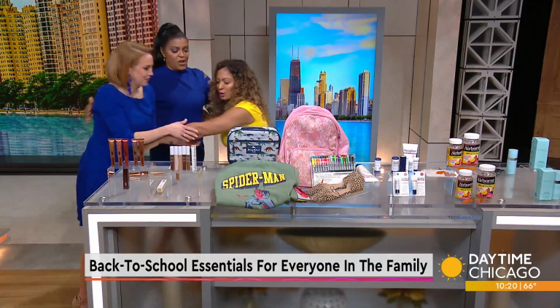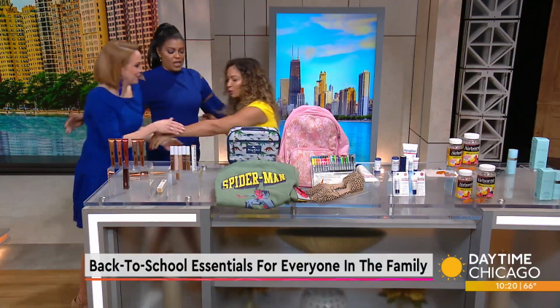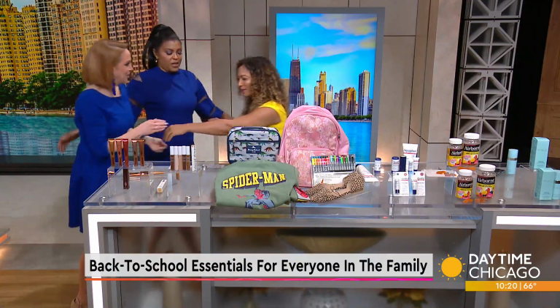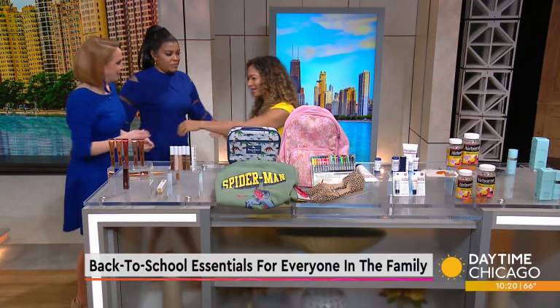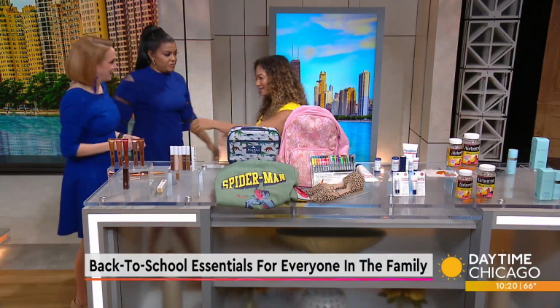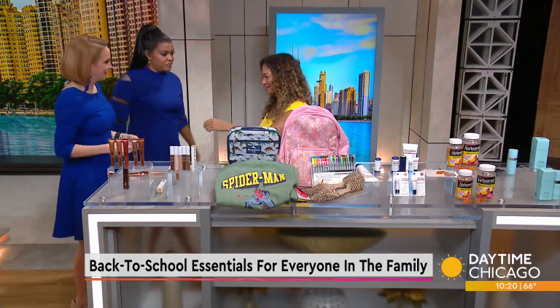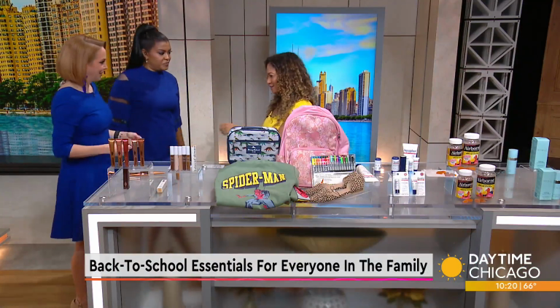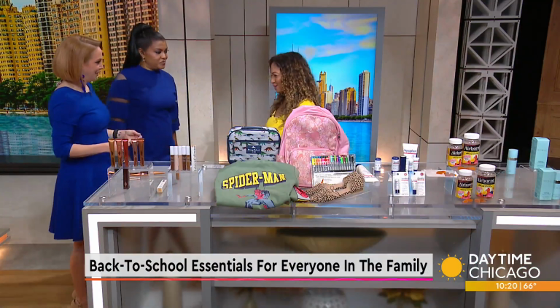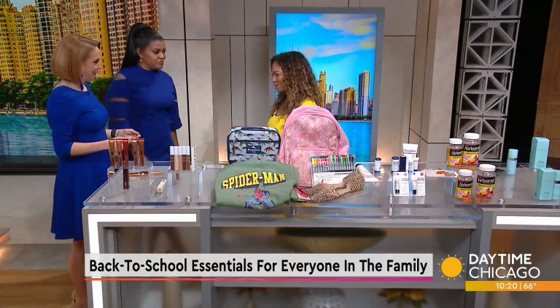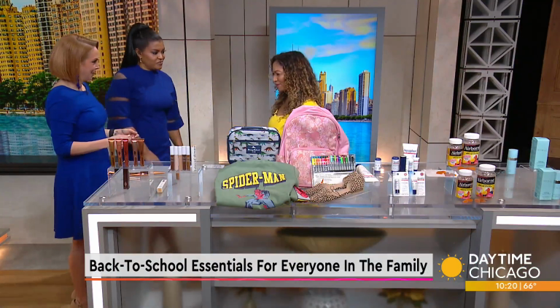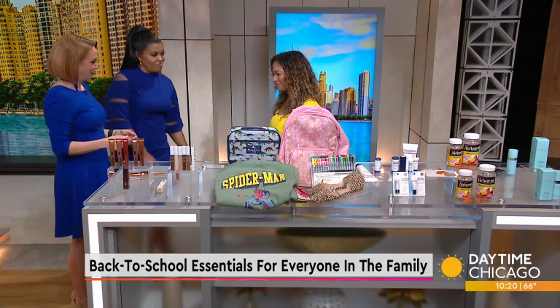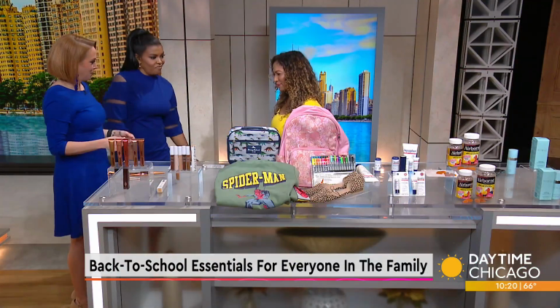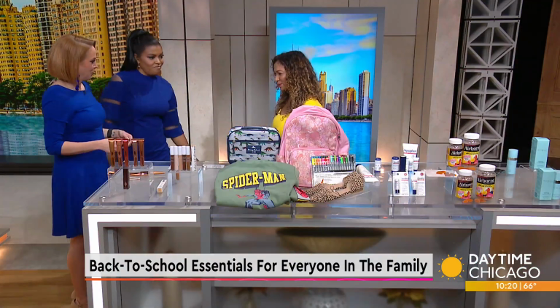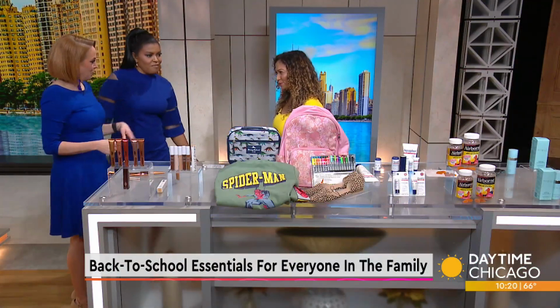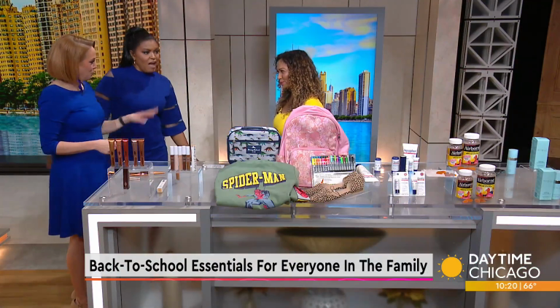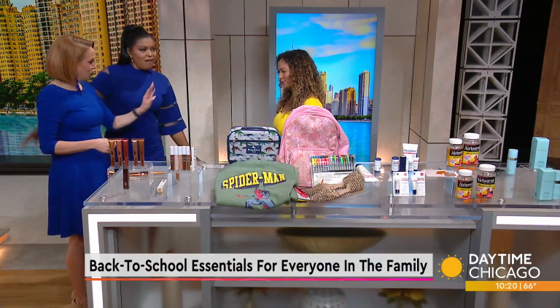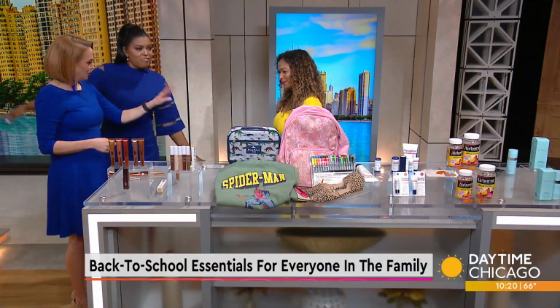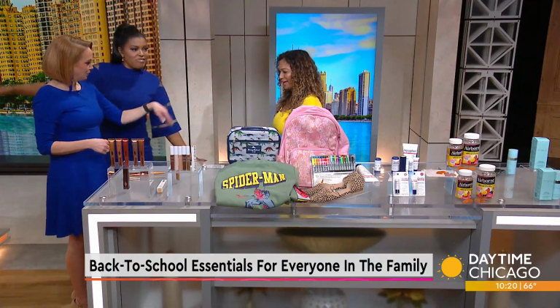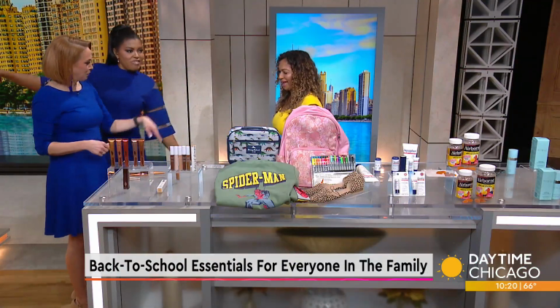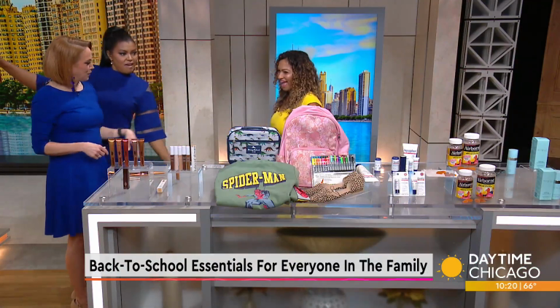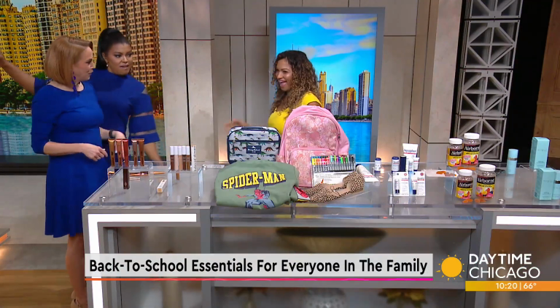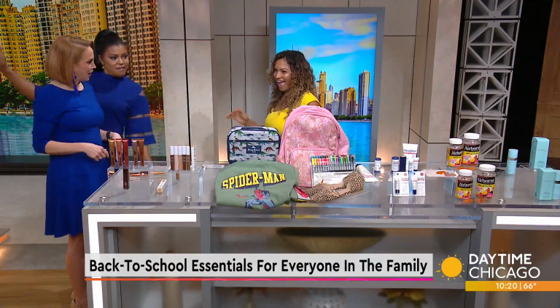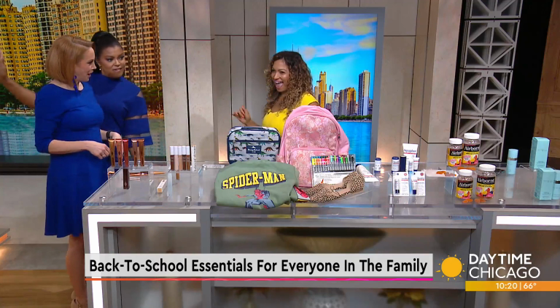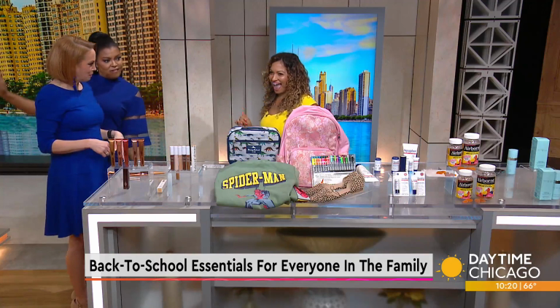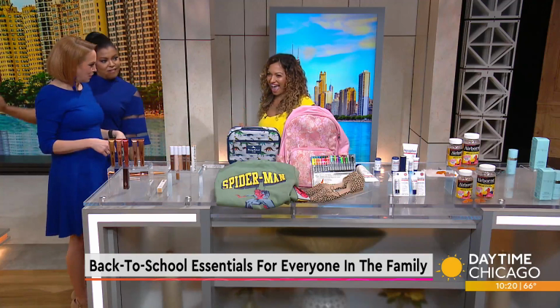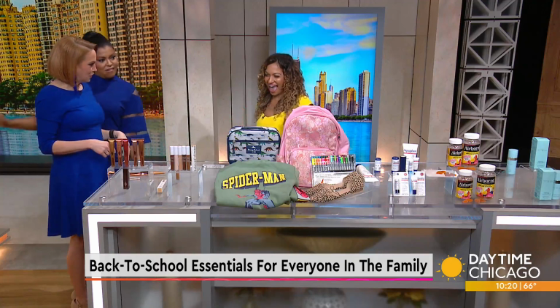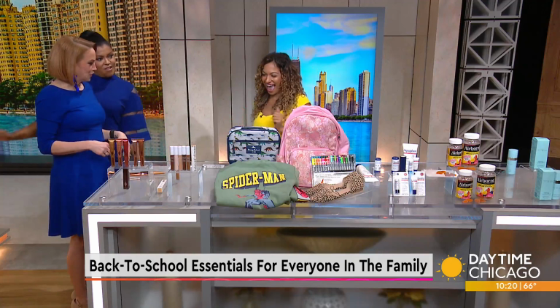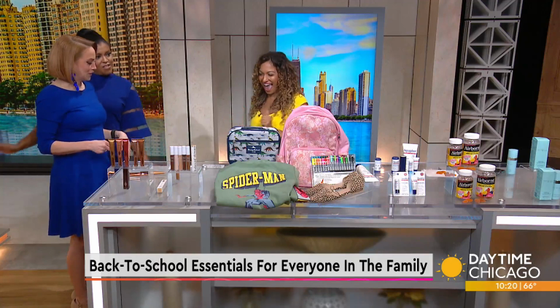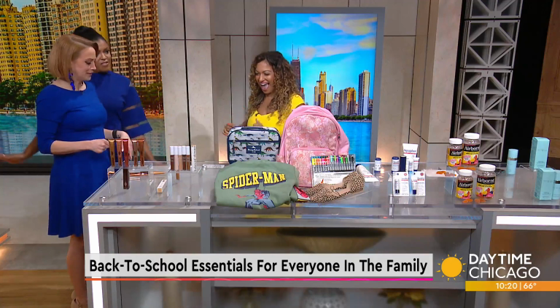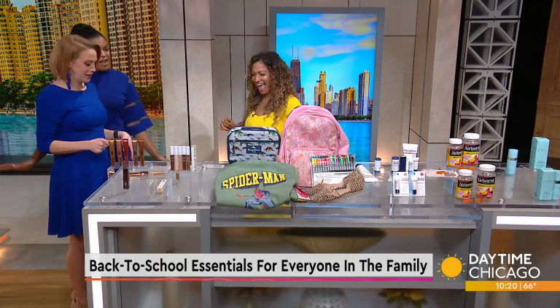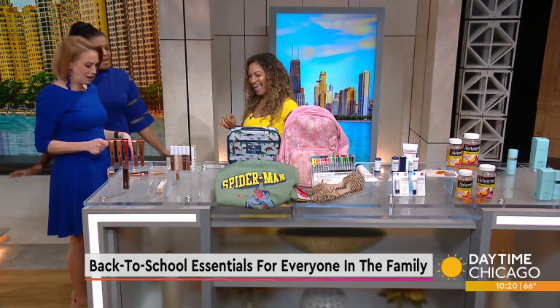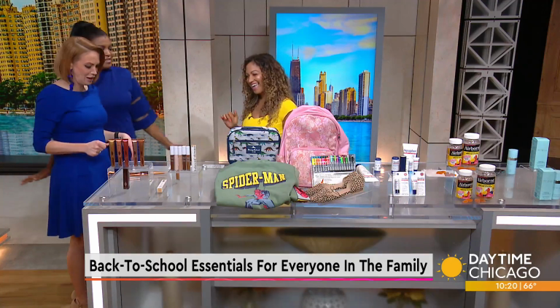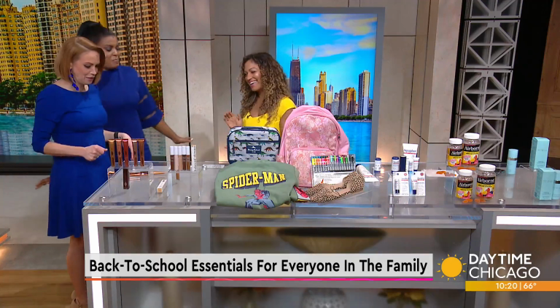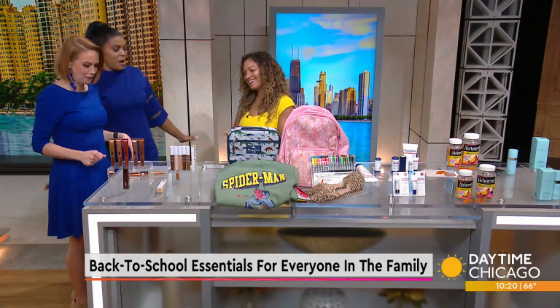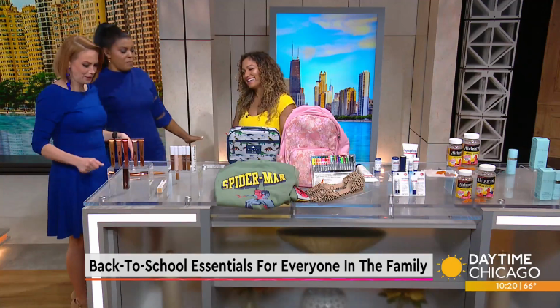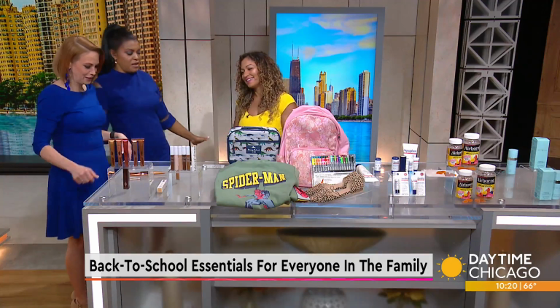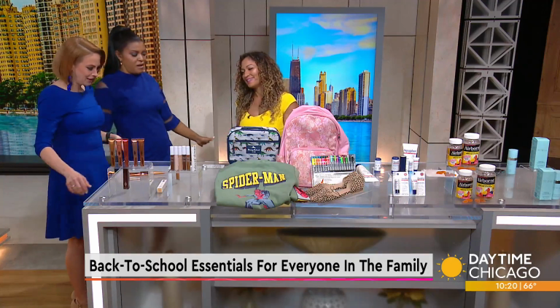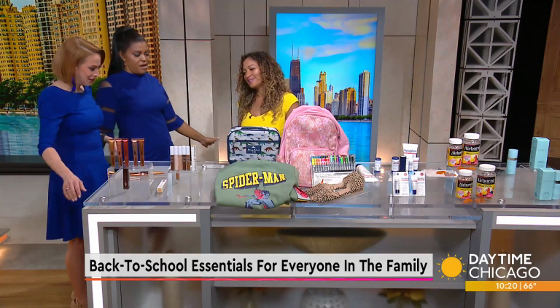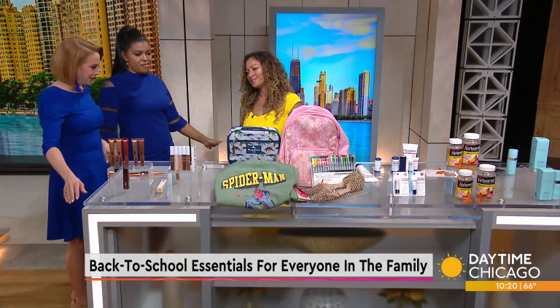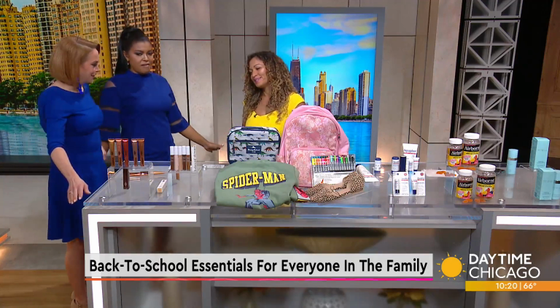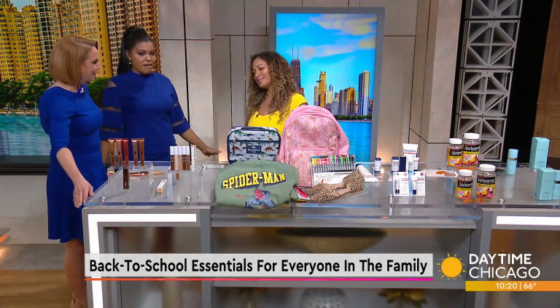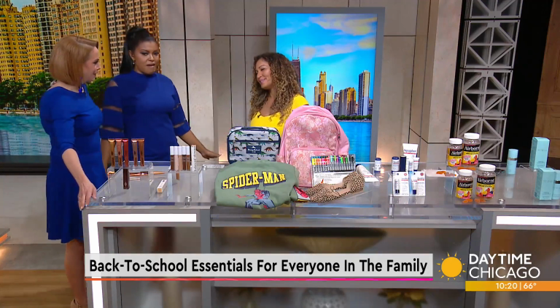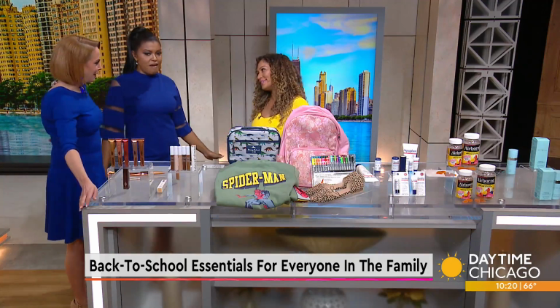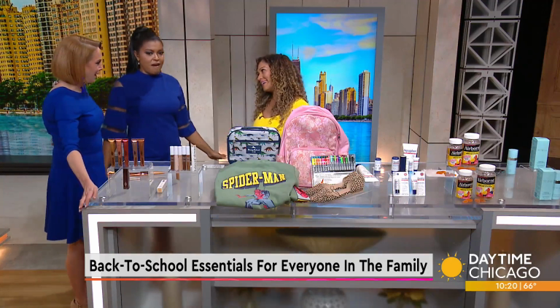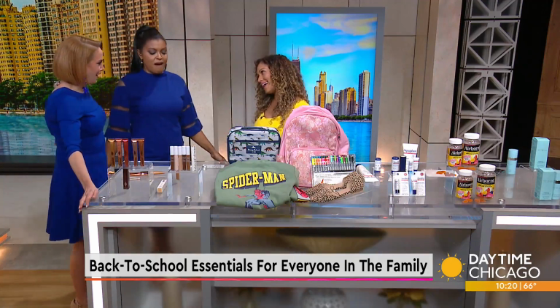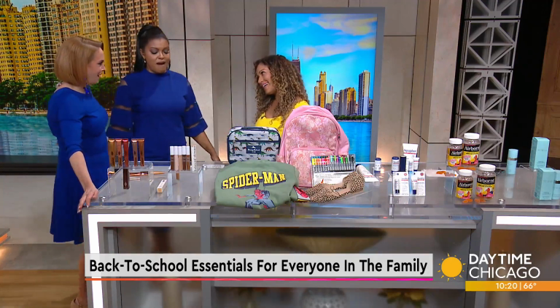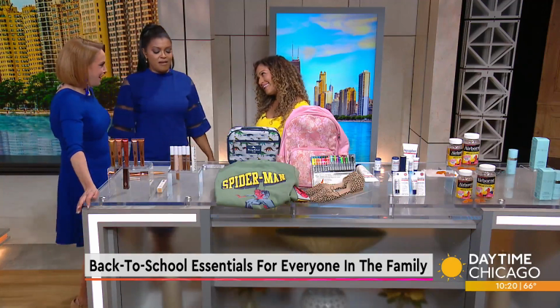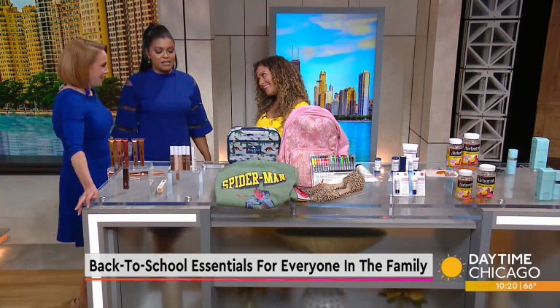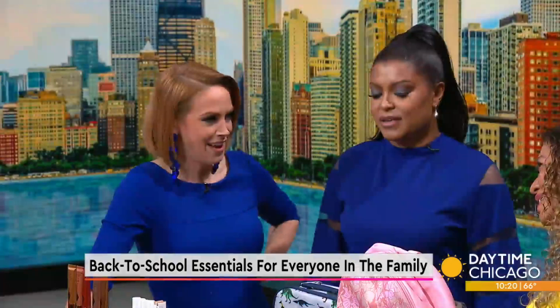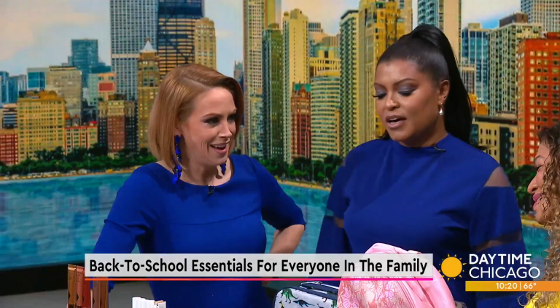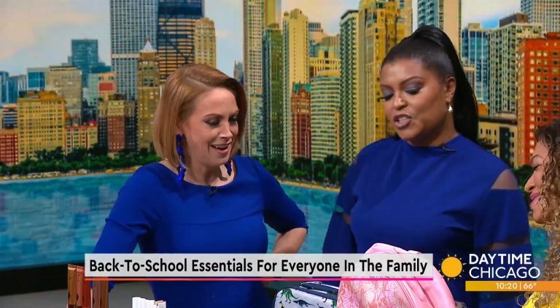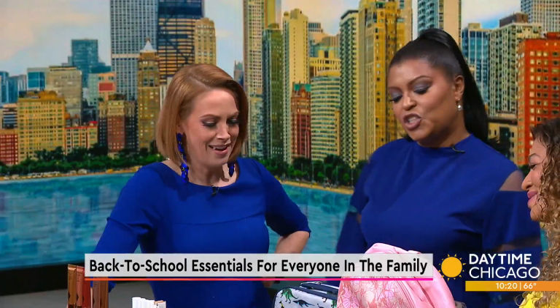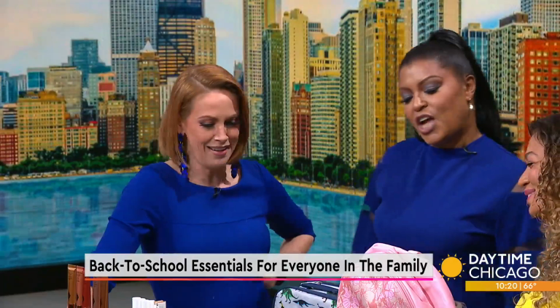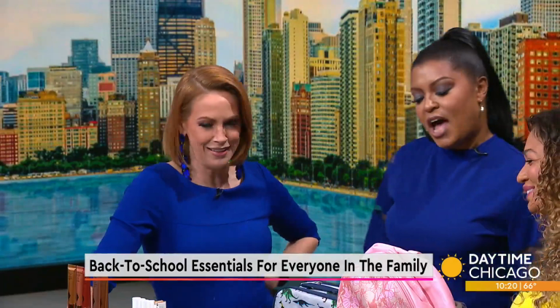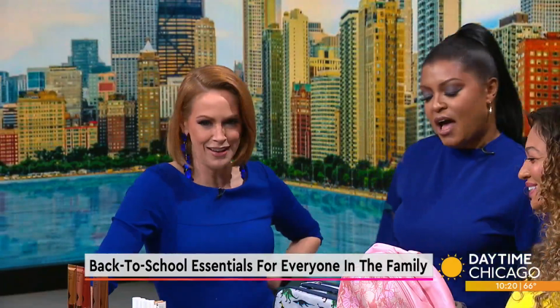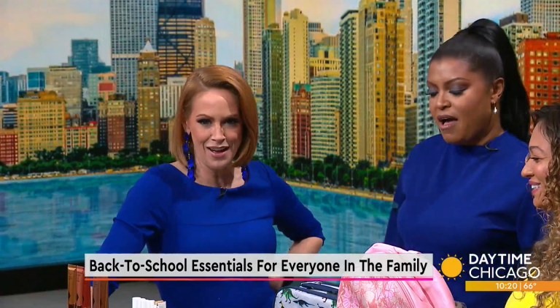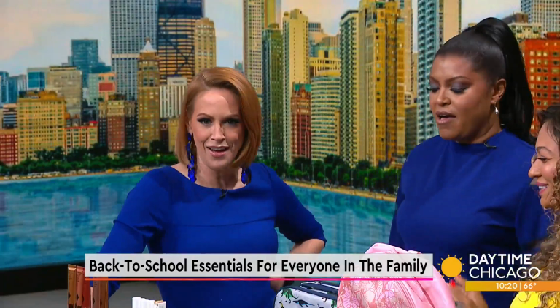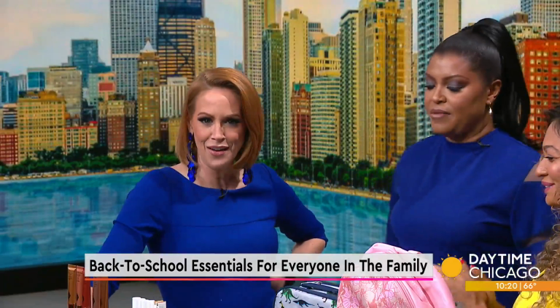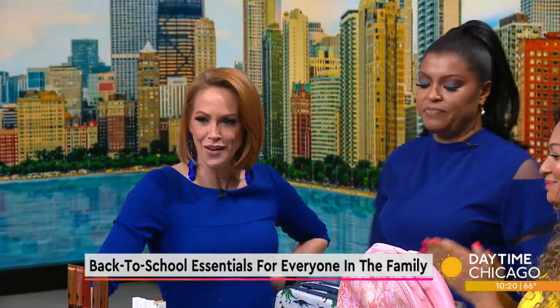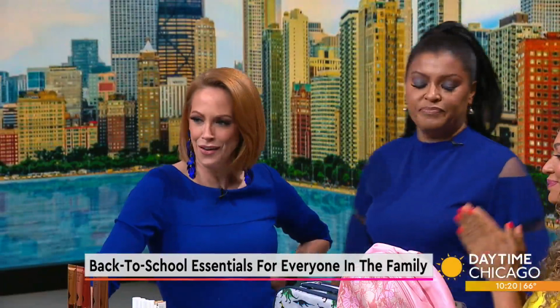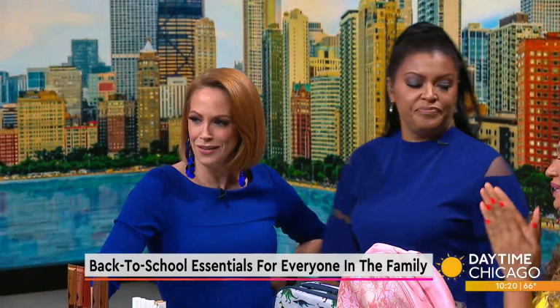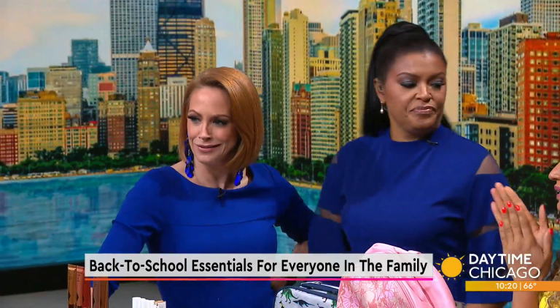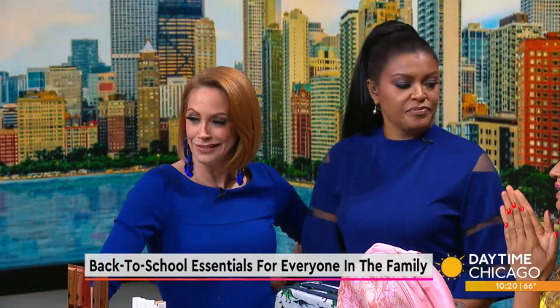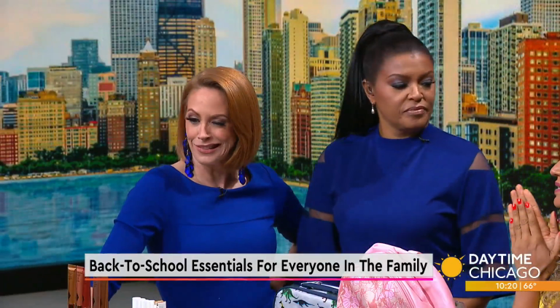You ladies look so good in blue. You look pretty fabulous — nice pop of color. Sunshine! Ladies, let's start first with Charlotte Tilbury.